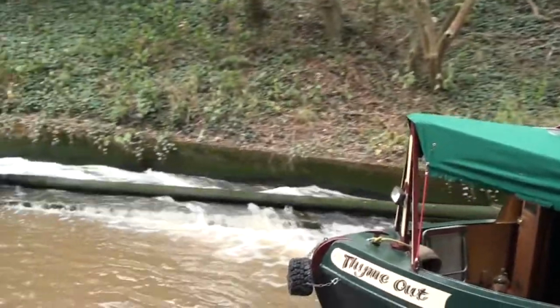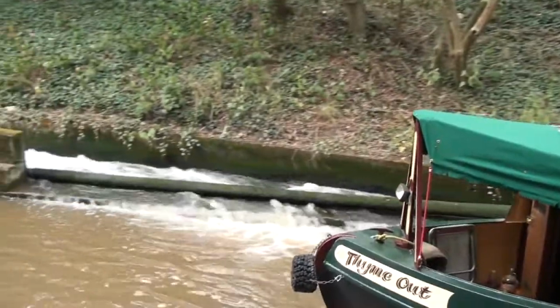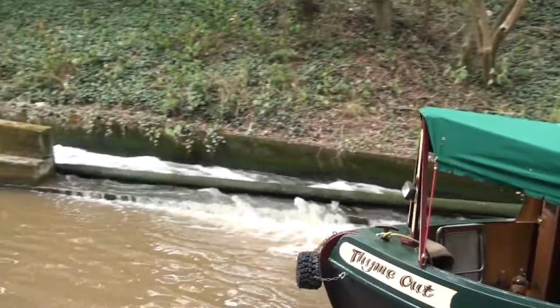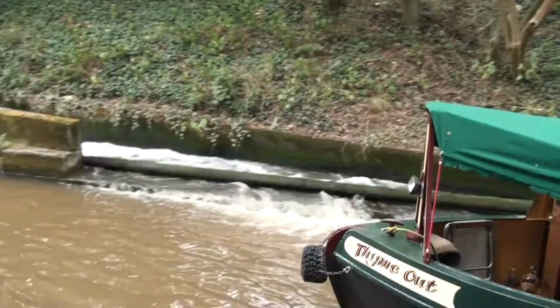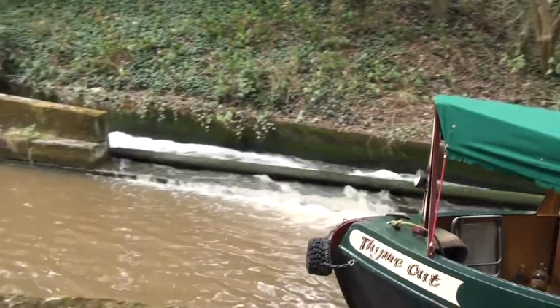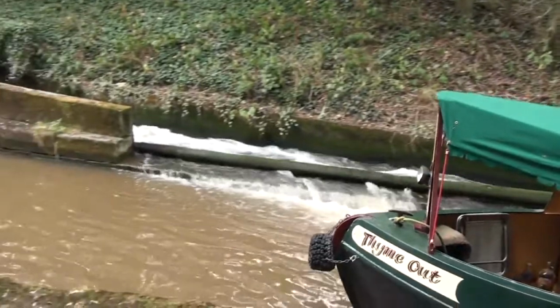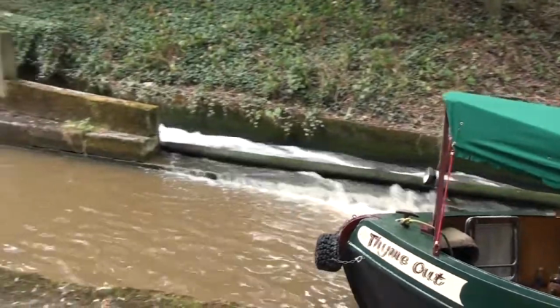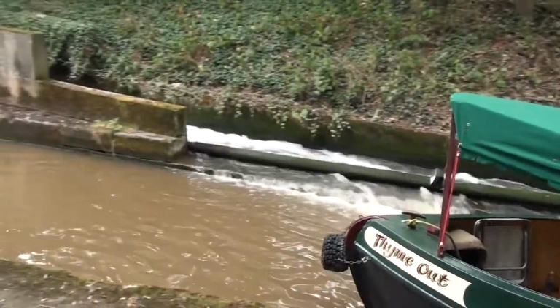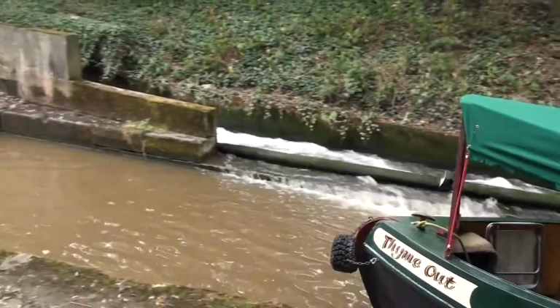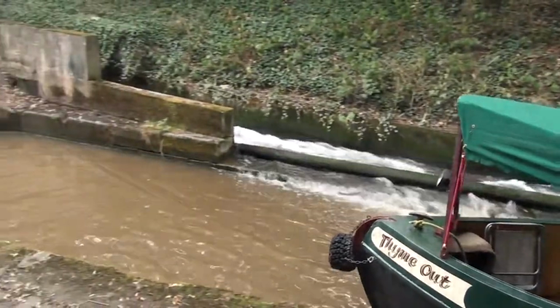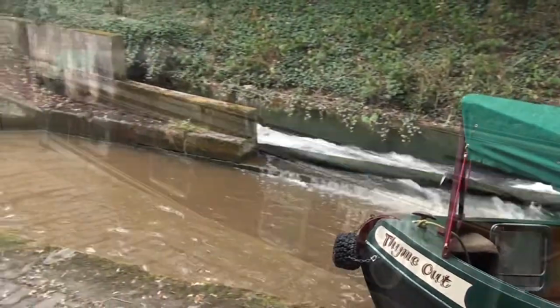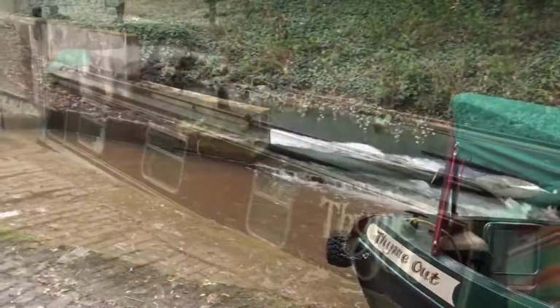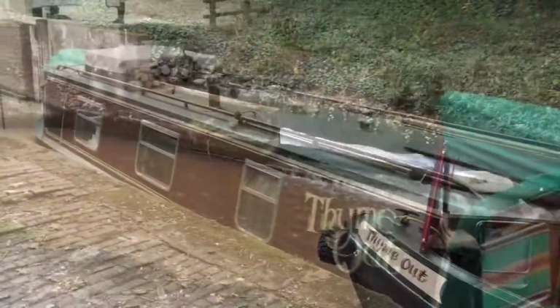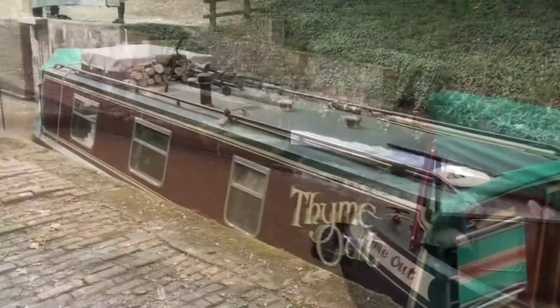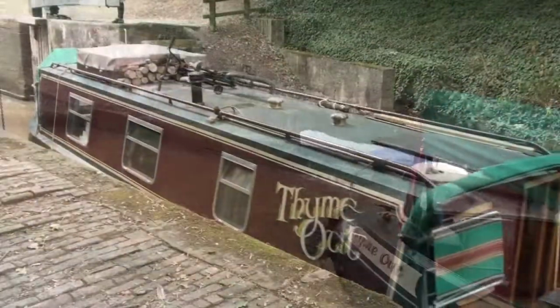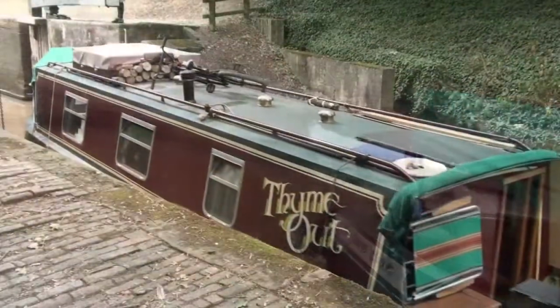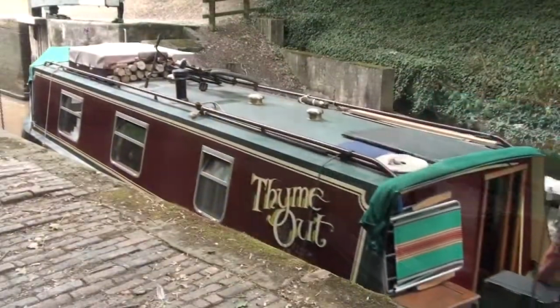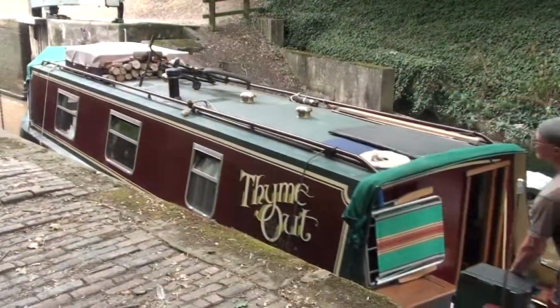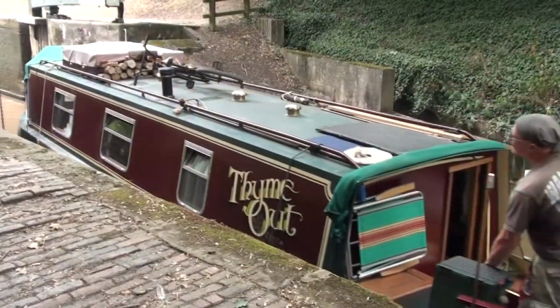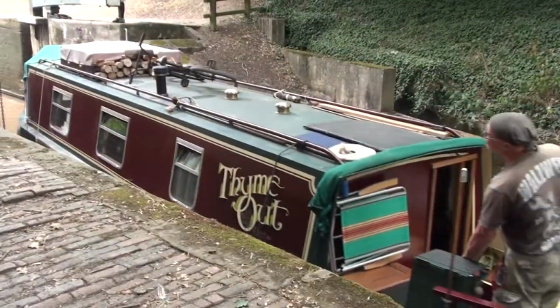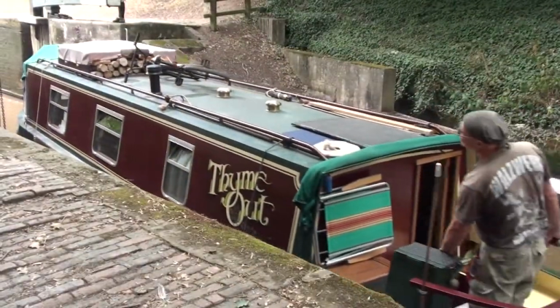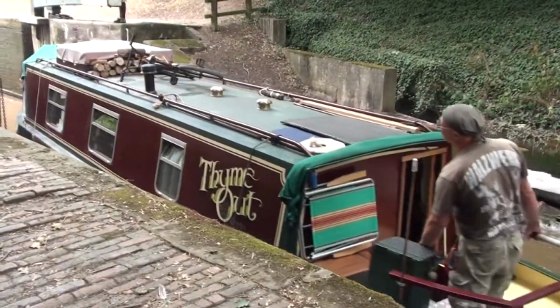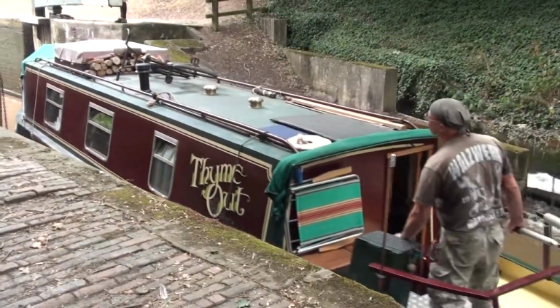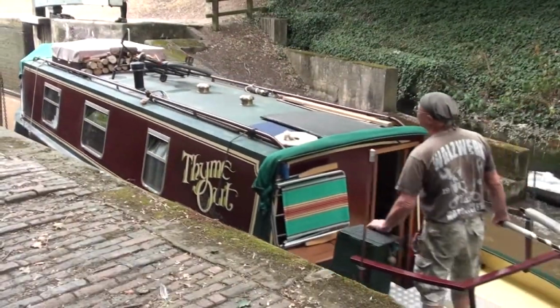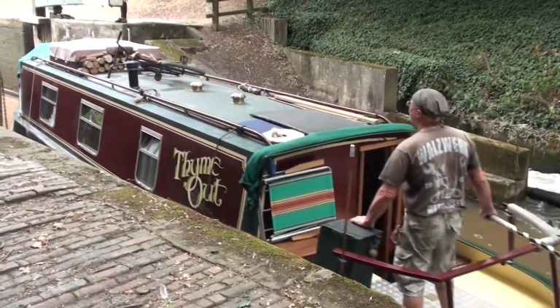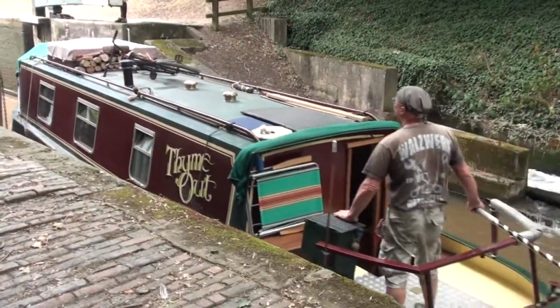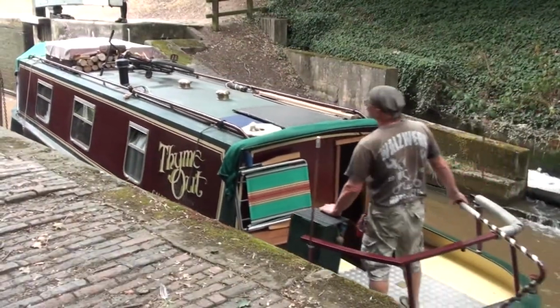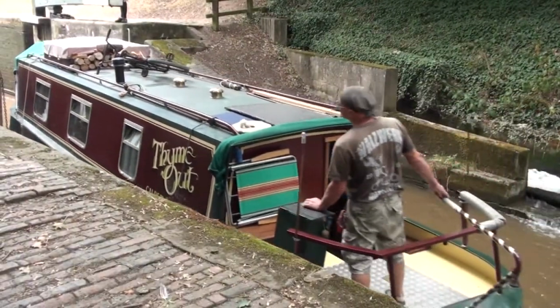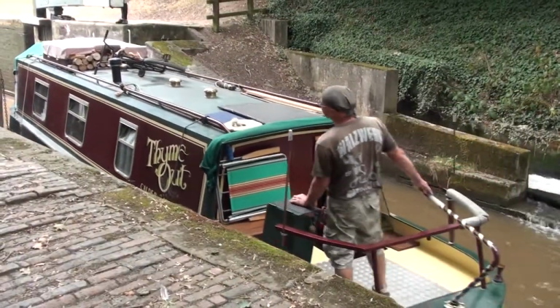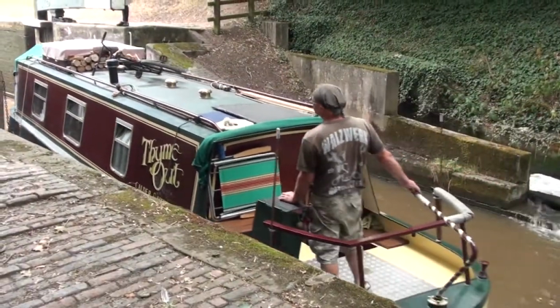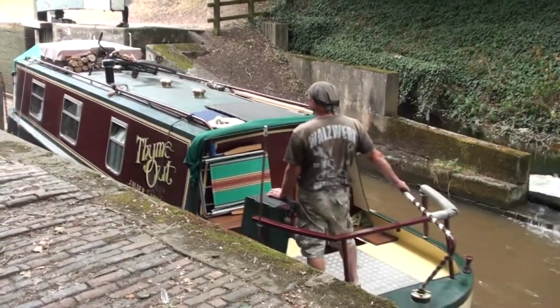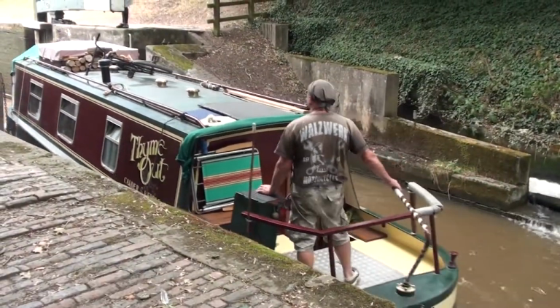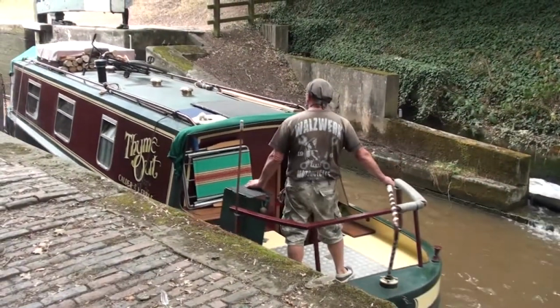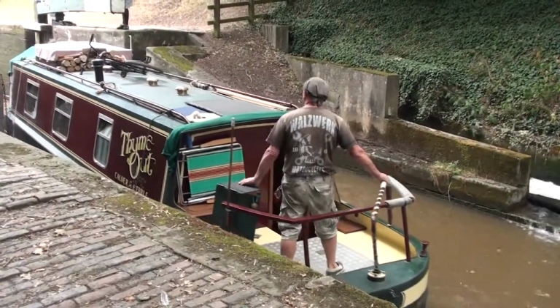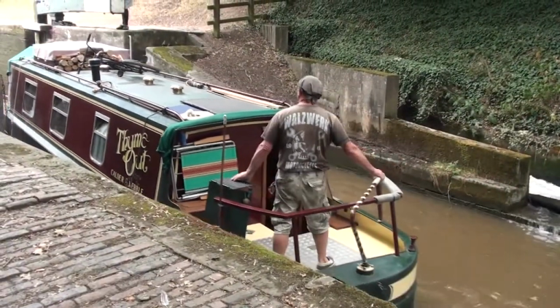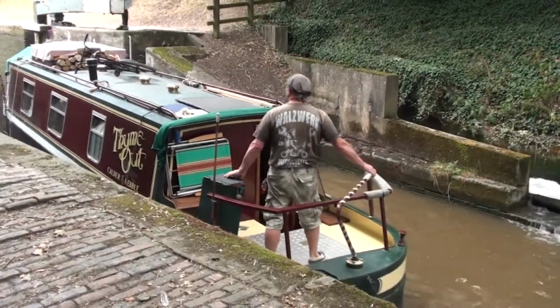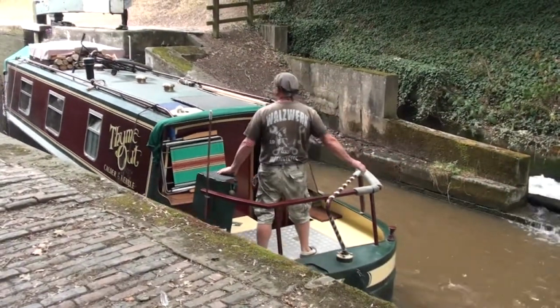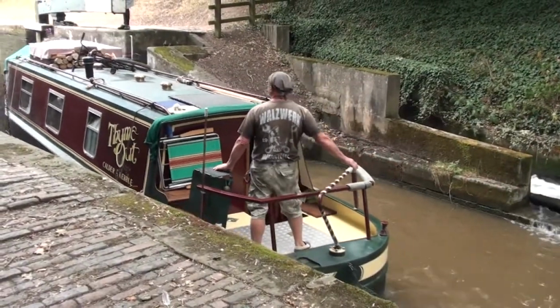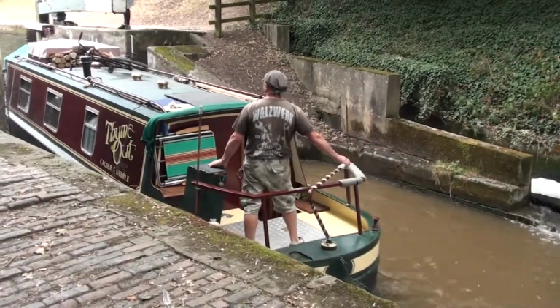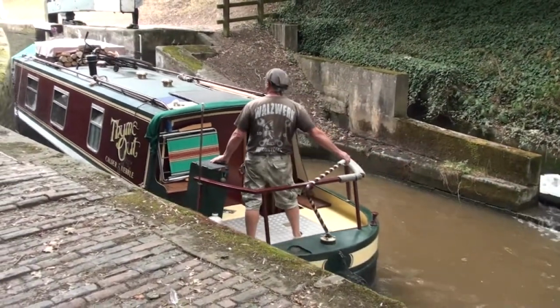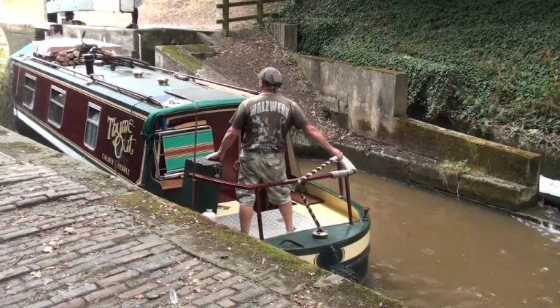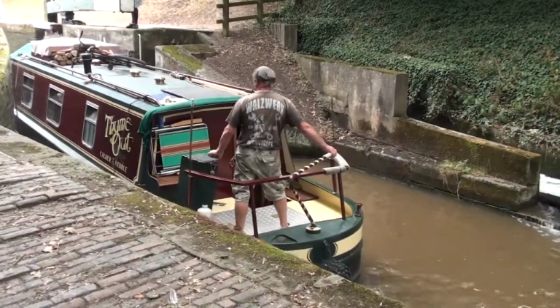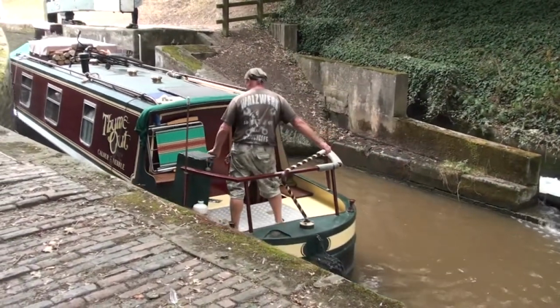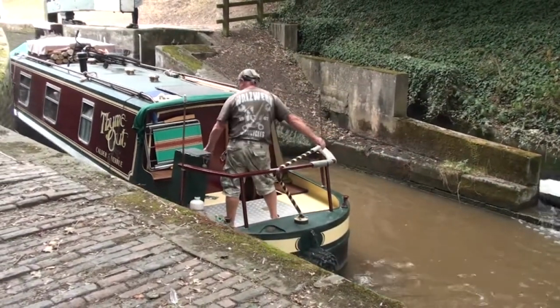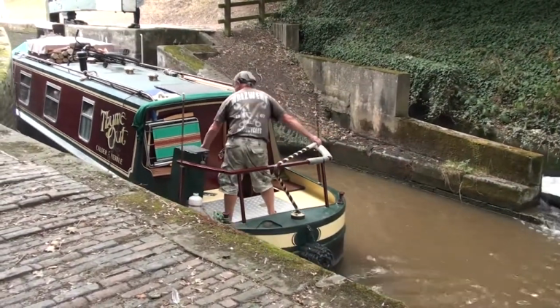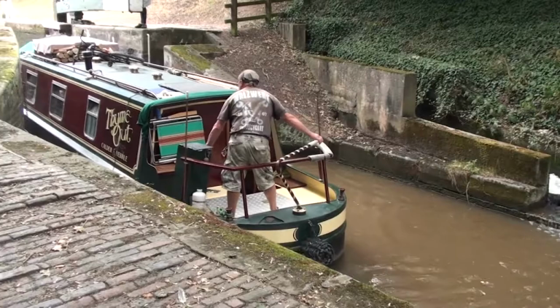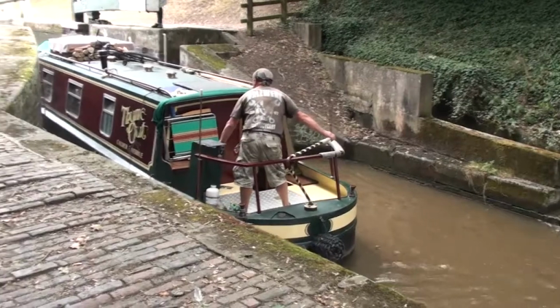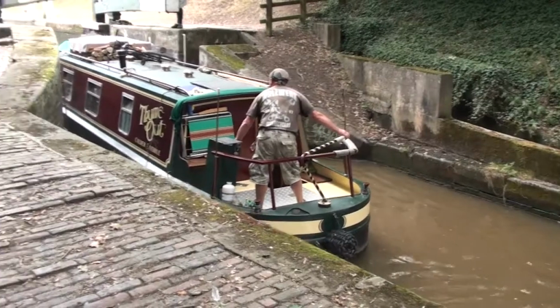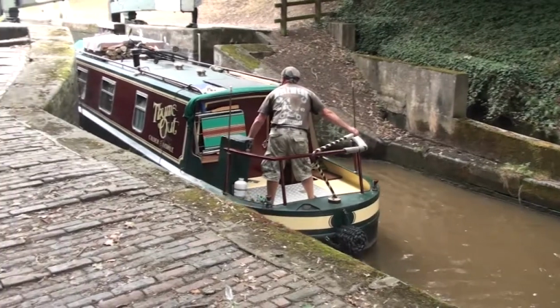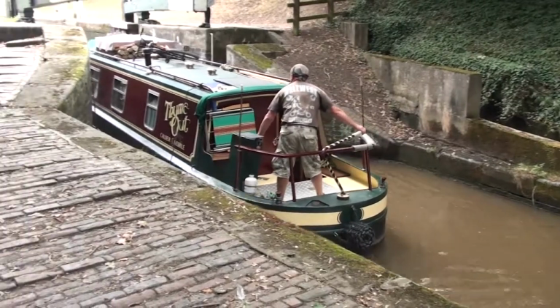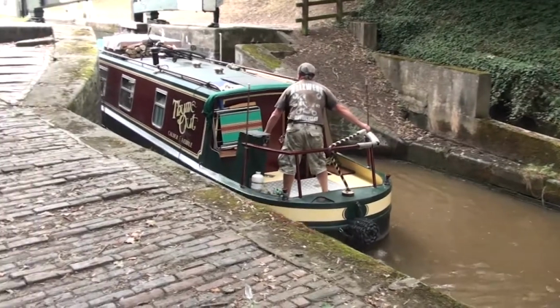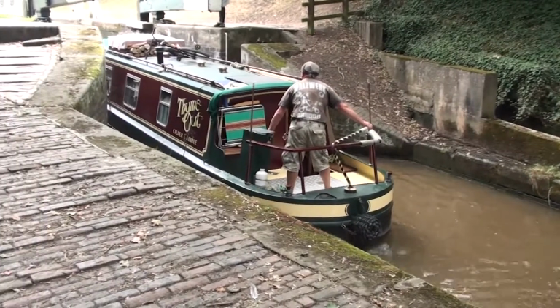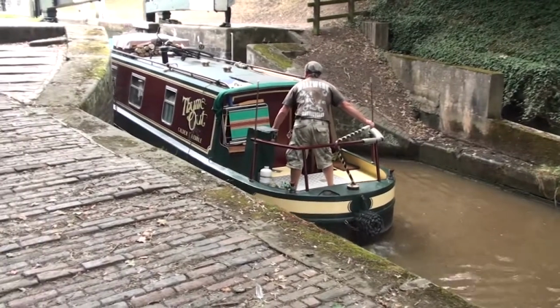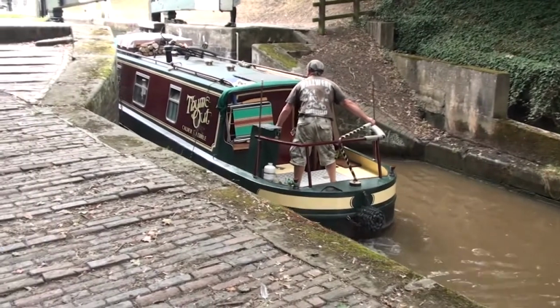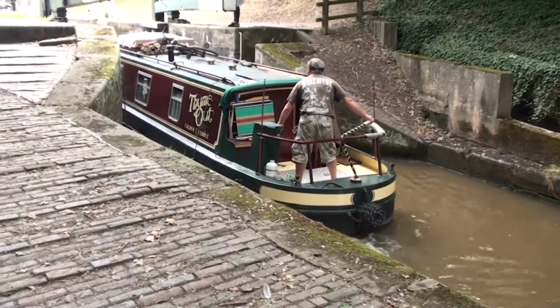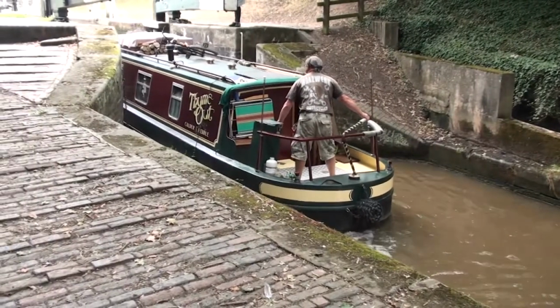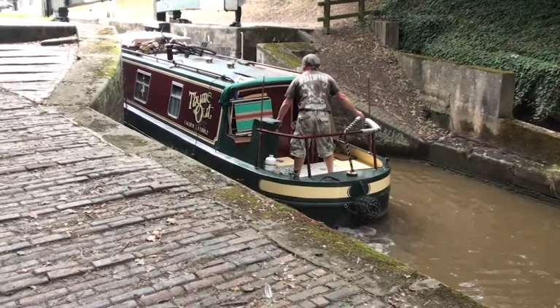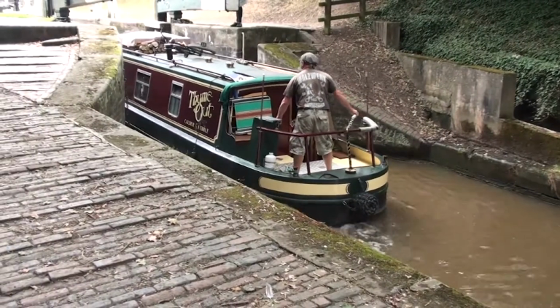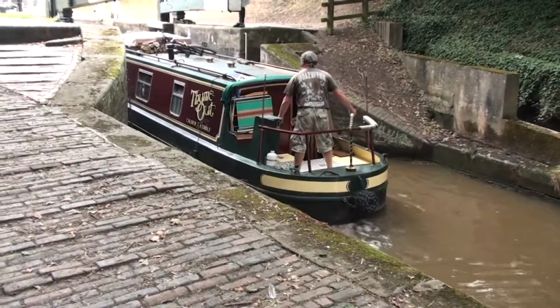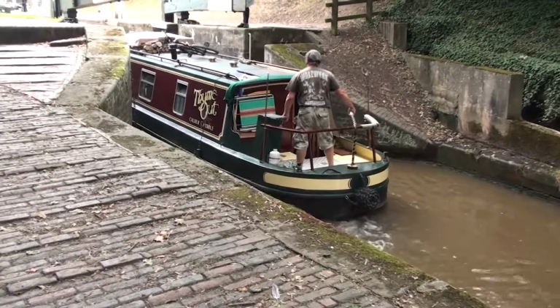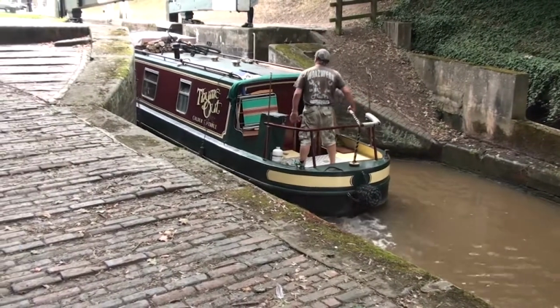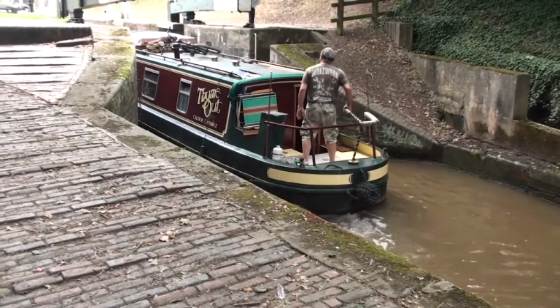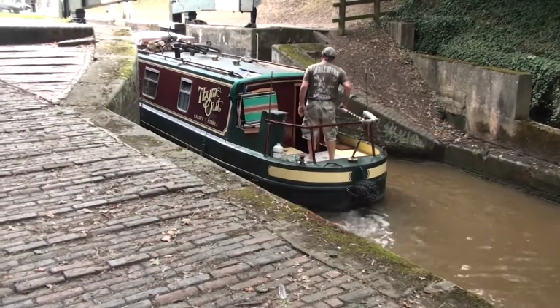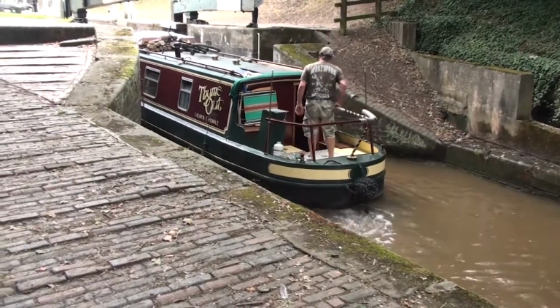The flight these days is attractive in spring when the hawthorn blossom is out, and late summer when the damson trees have ripe fruit.